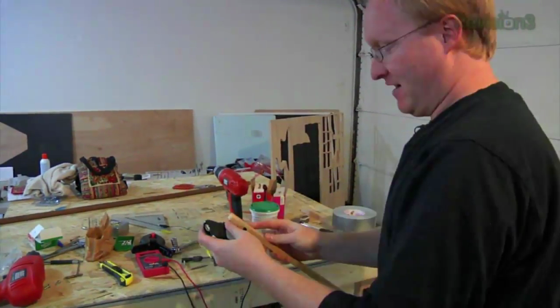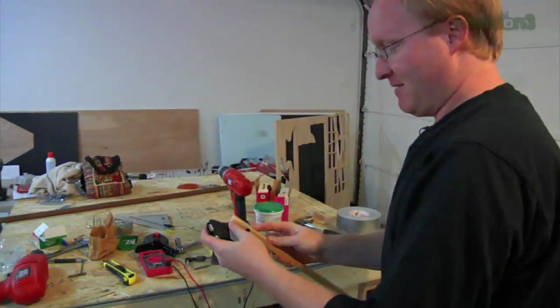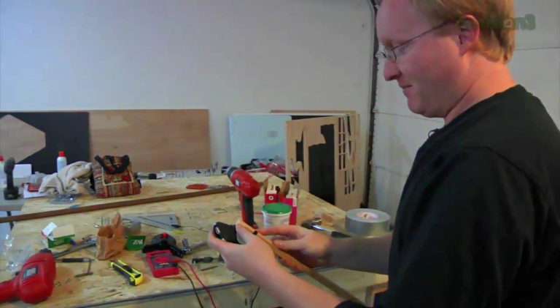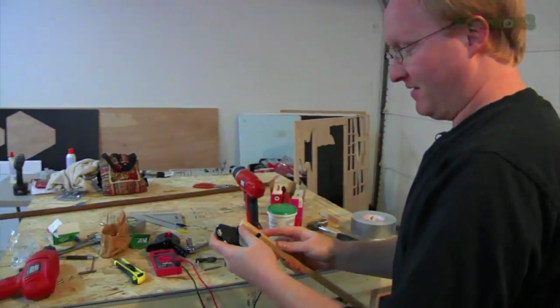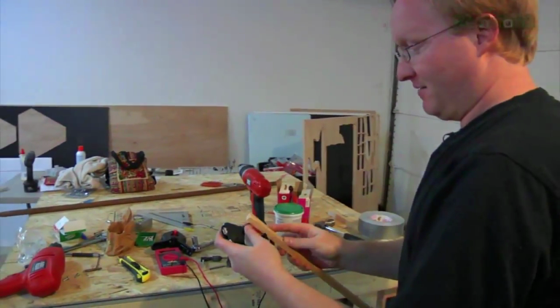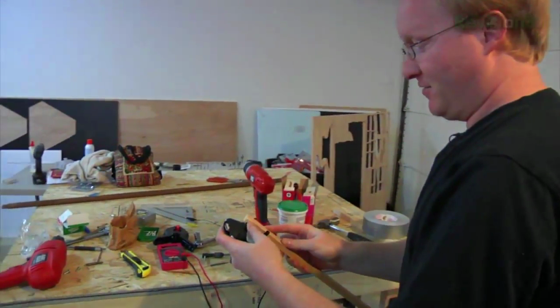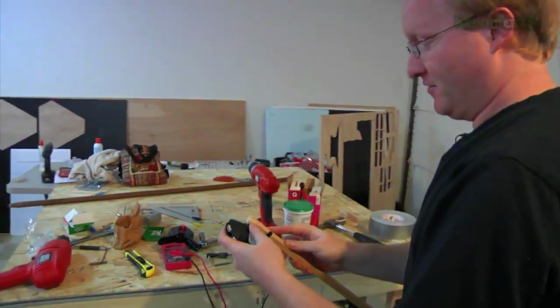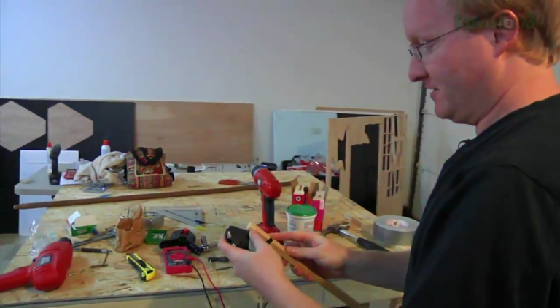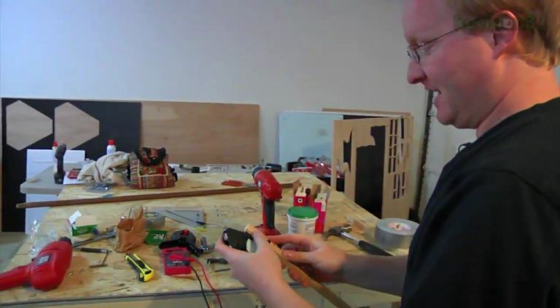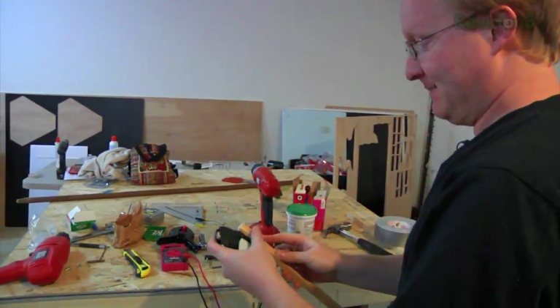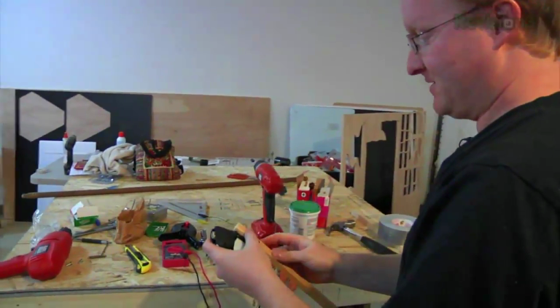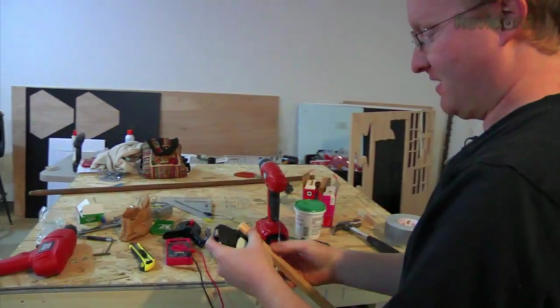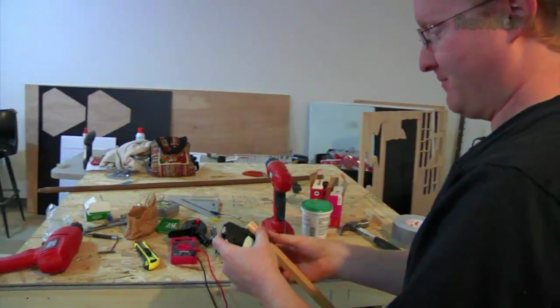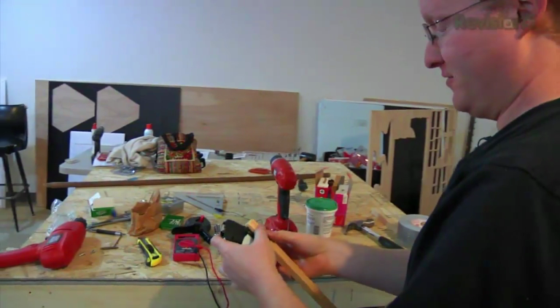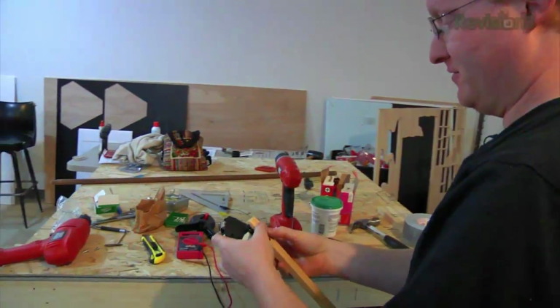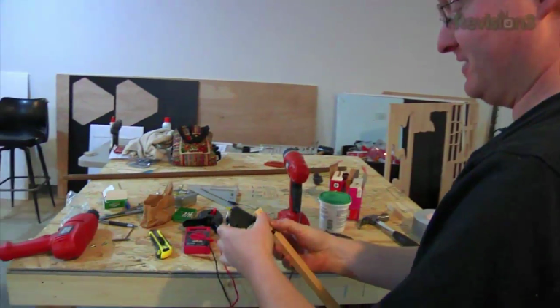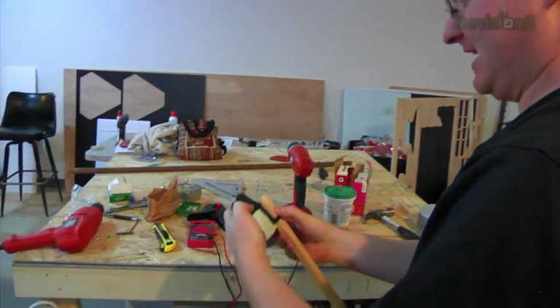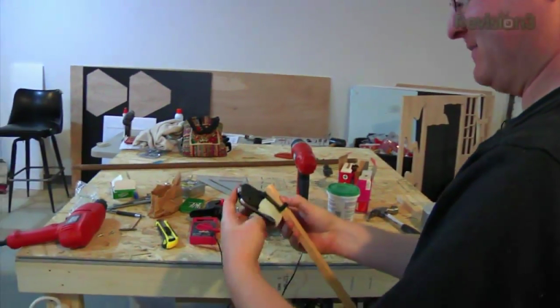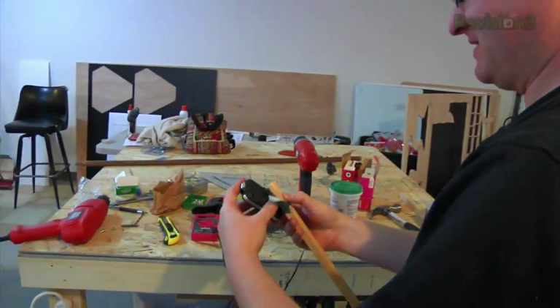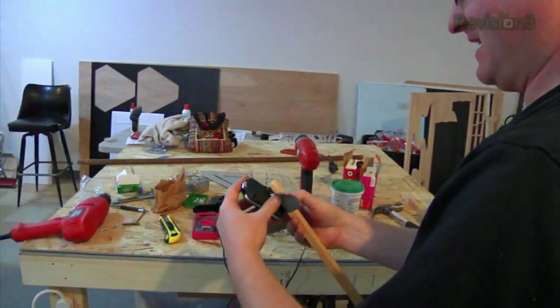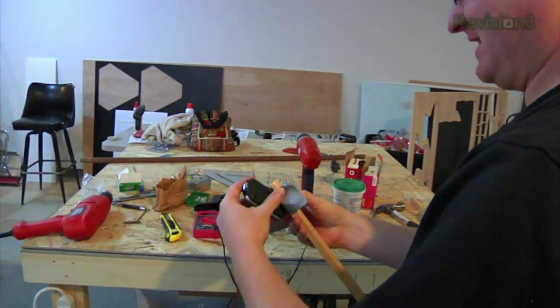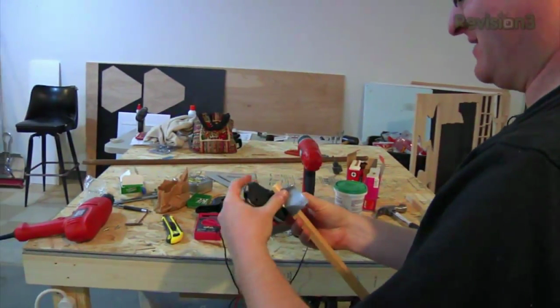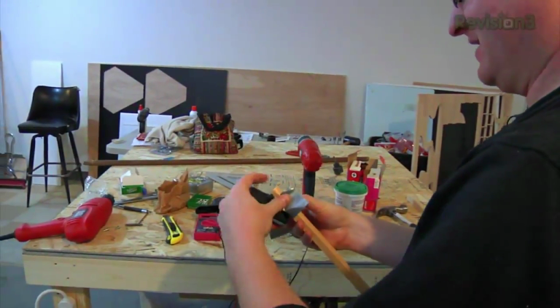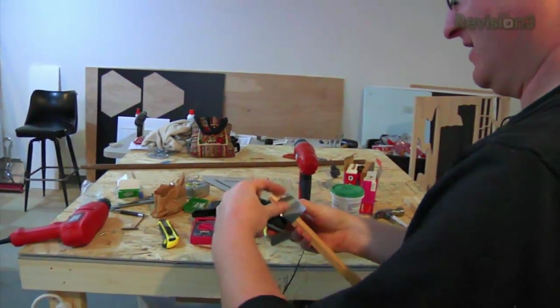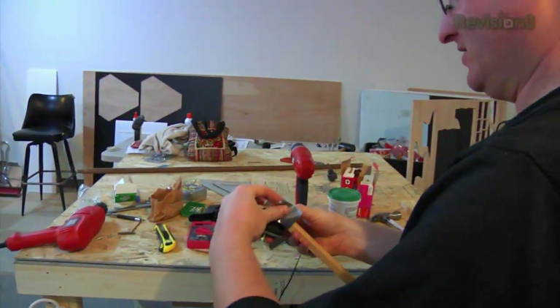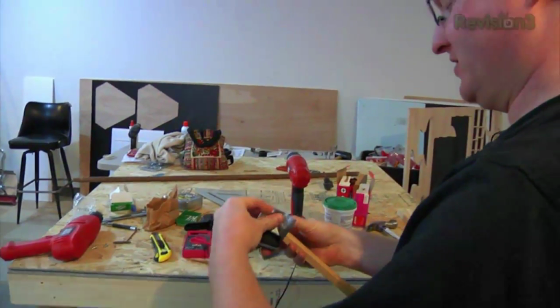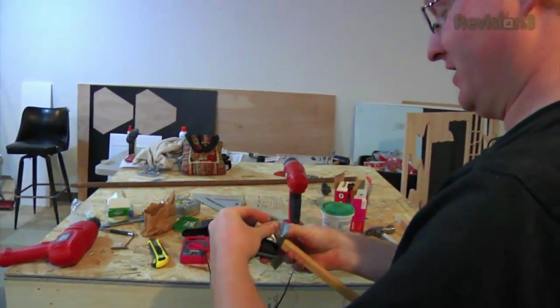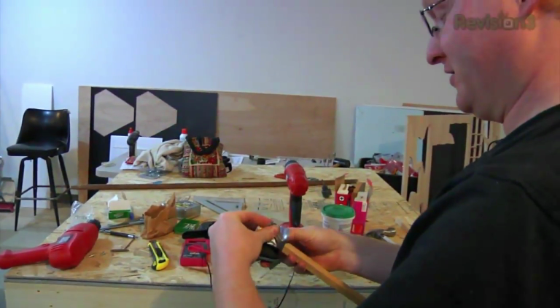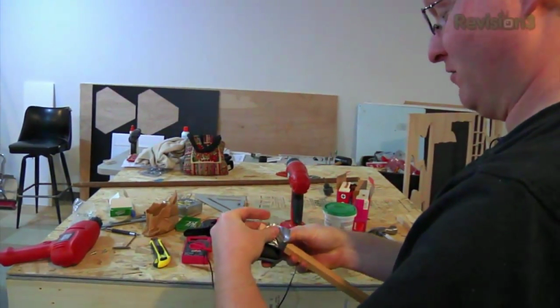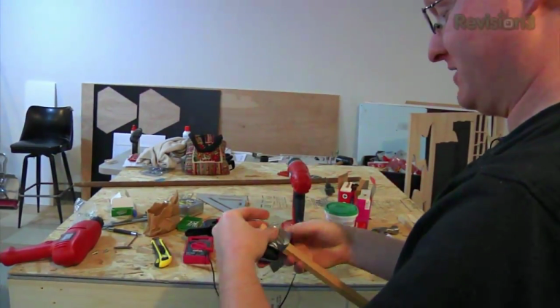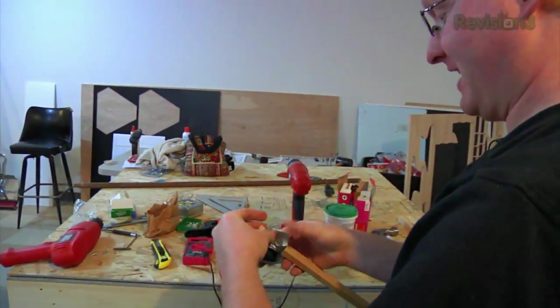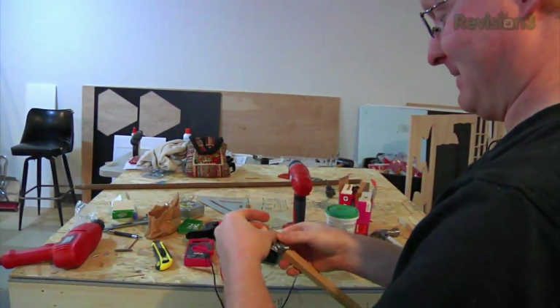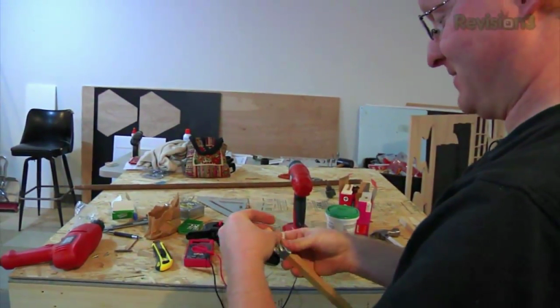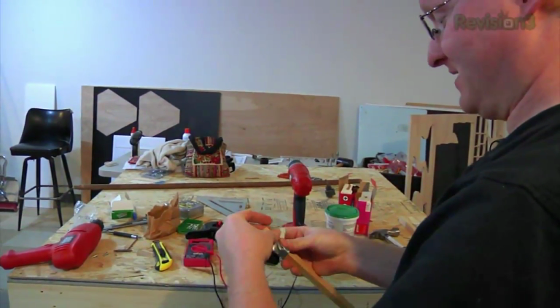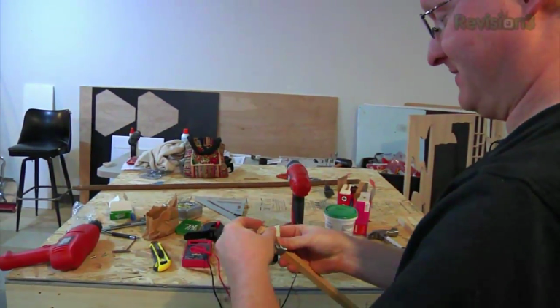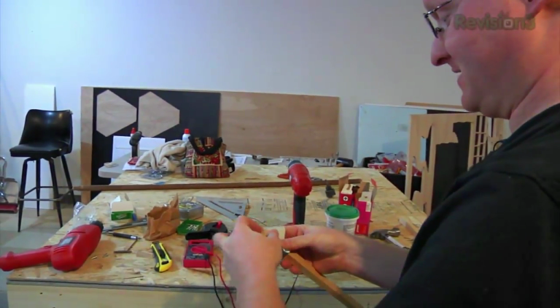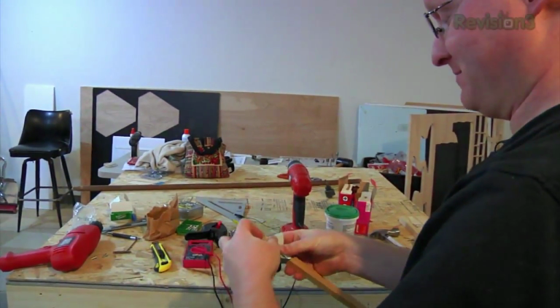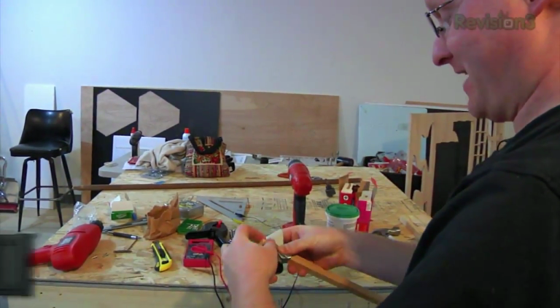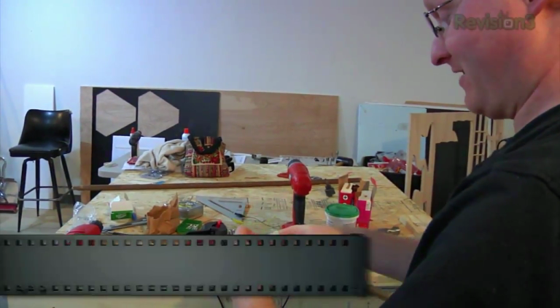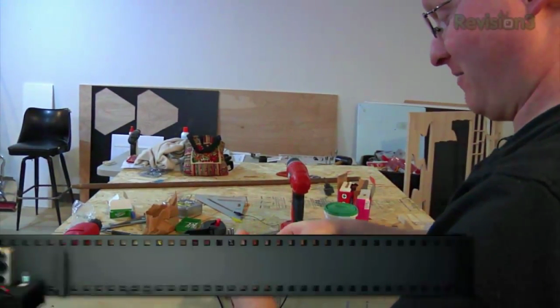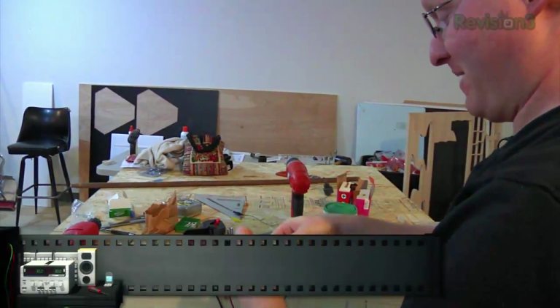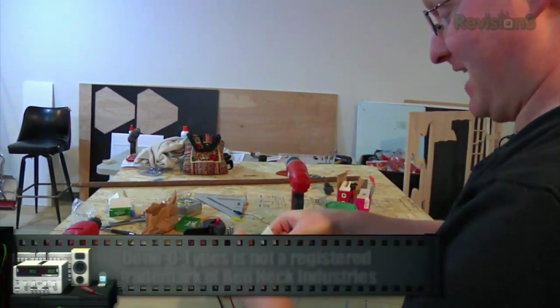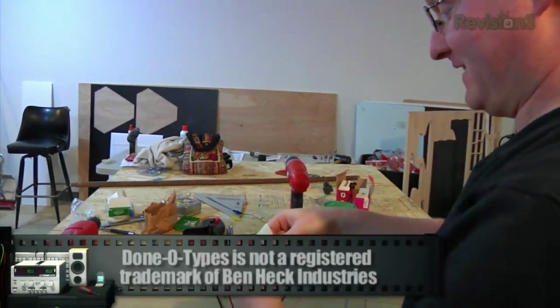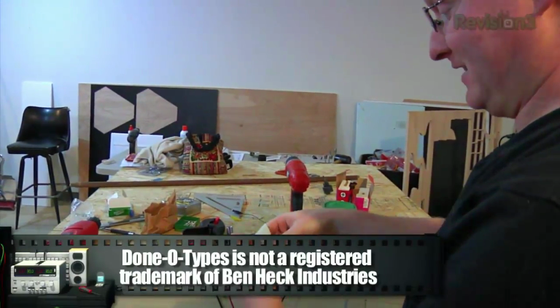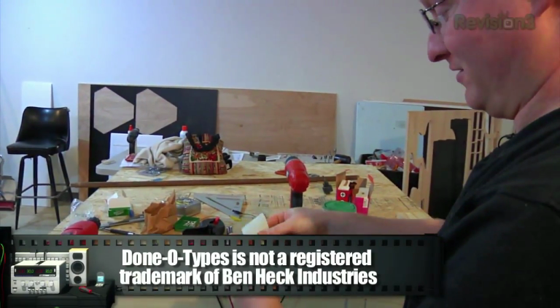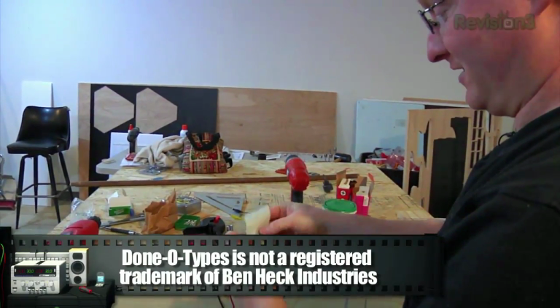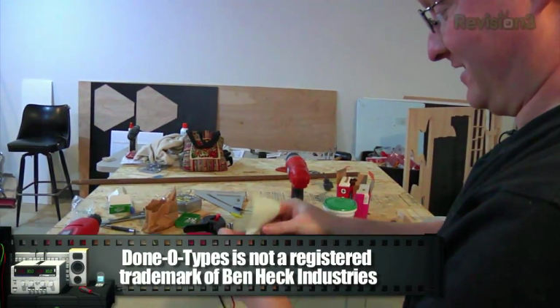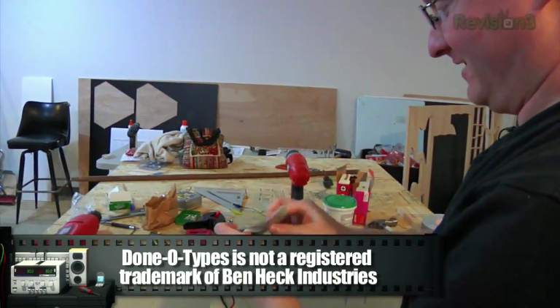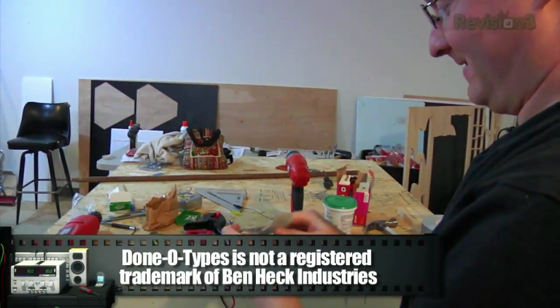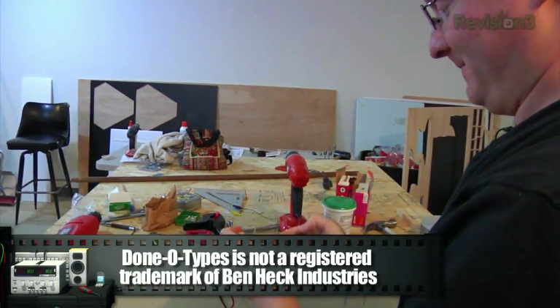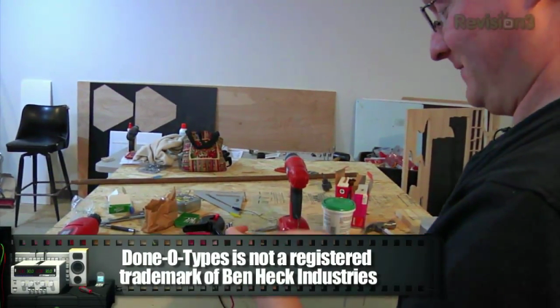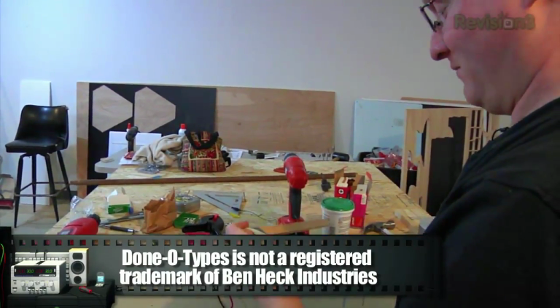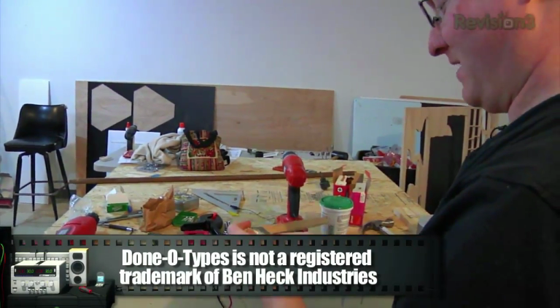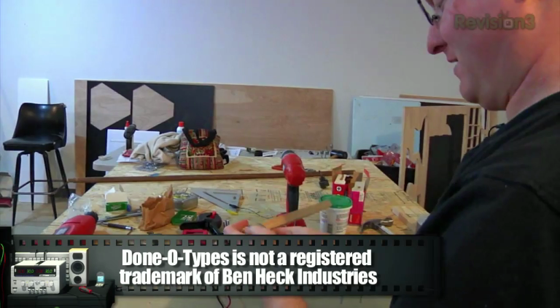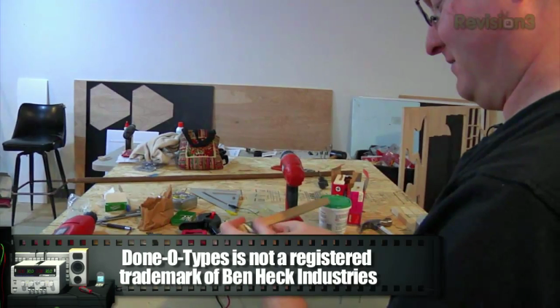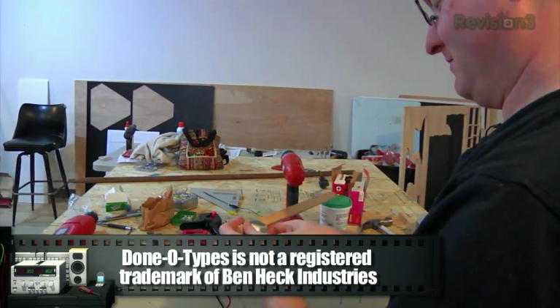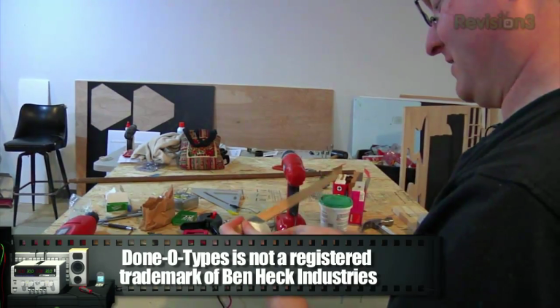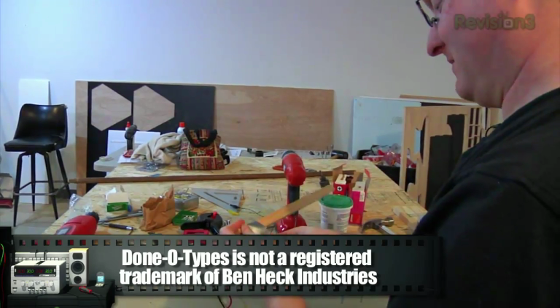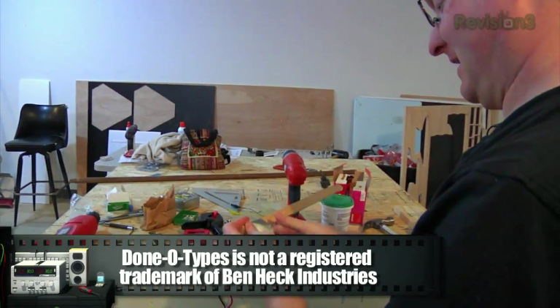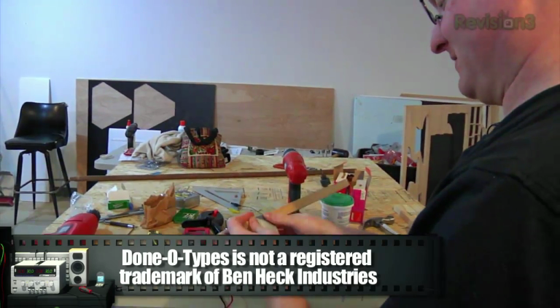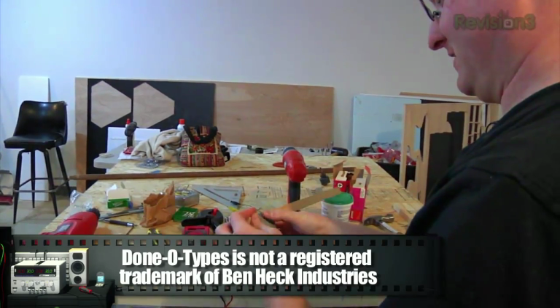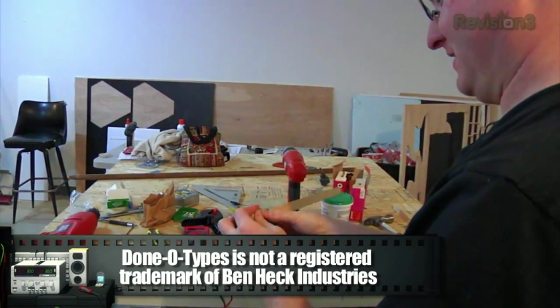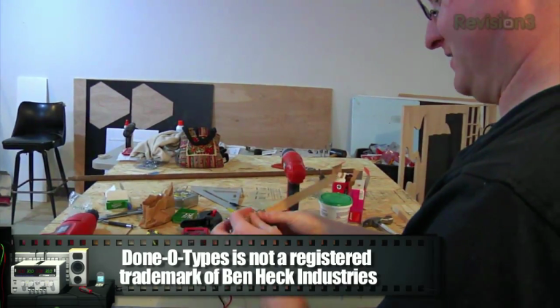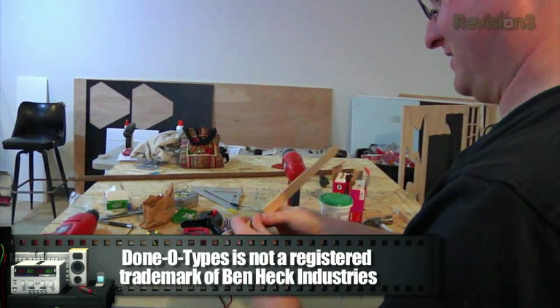Remember — prototypes are prototypes, not done-o-types. Doesn't matter how bad they look. Well, sometimes it does.